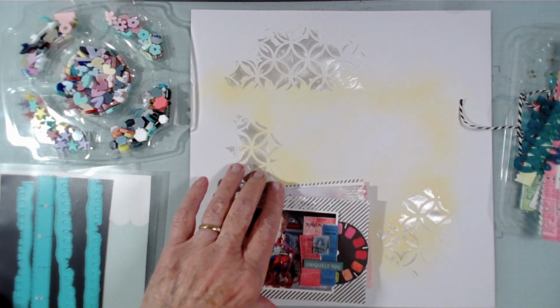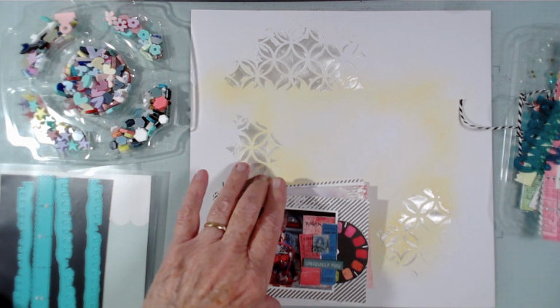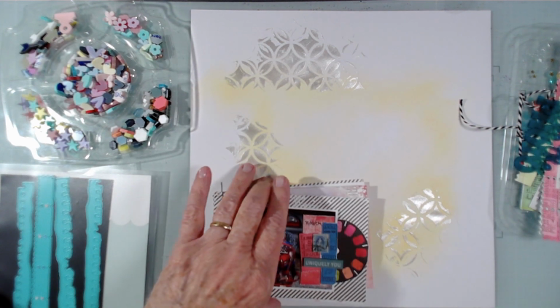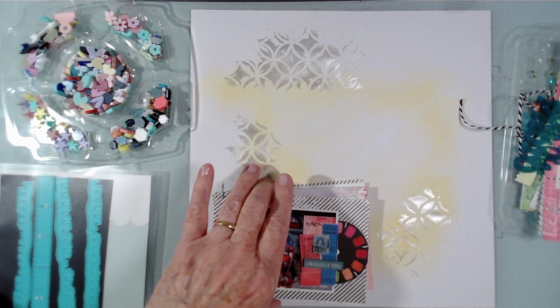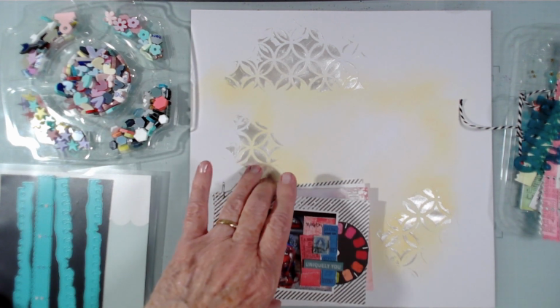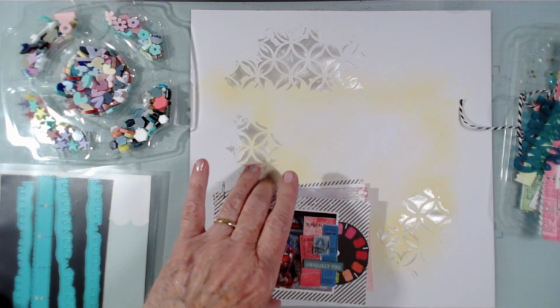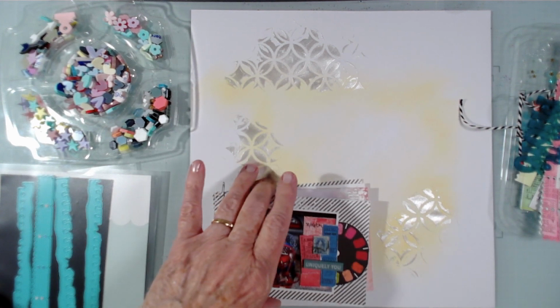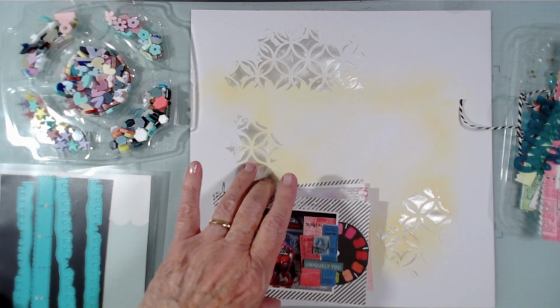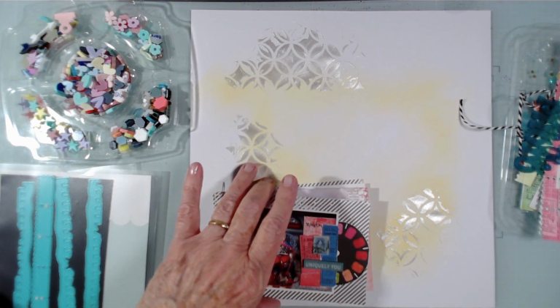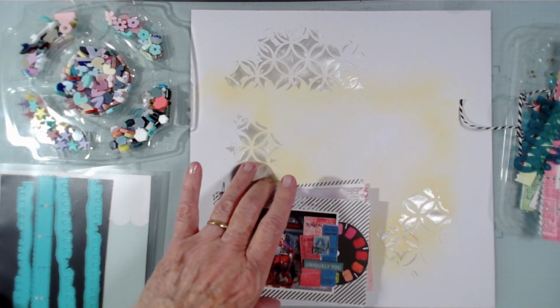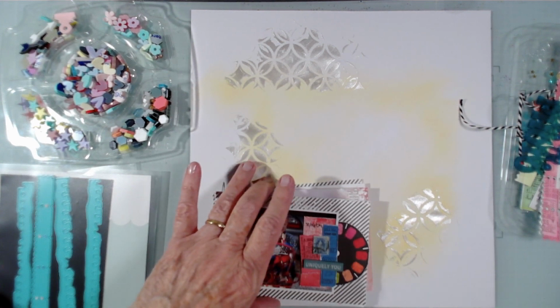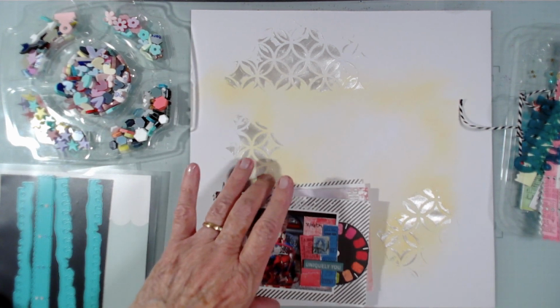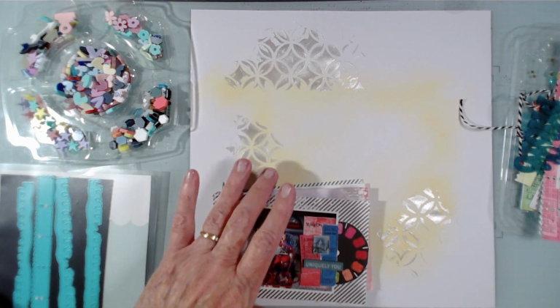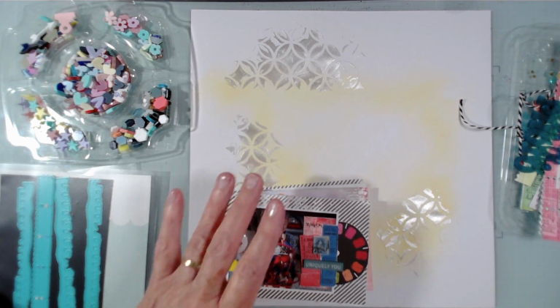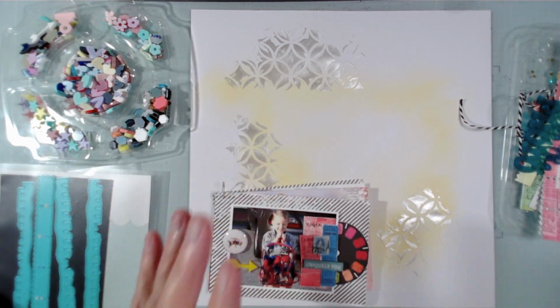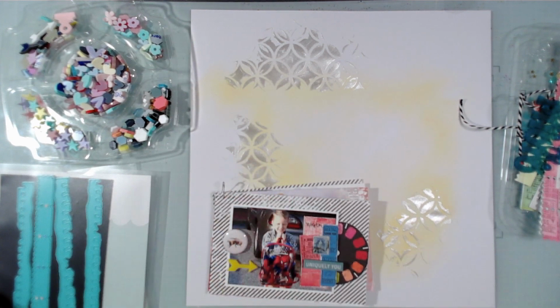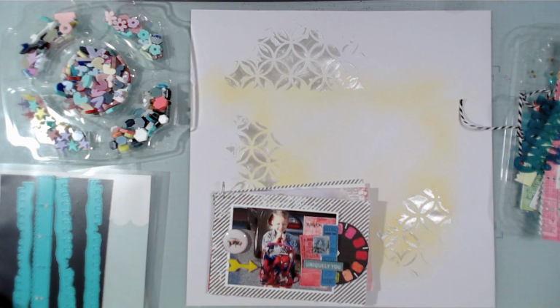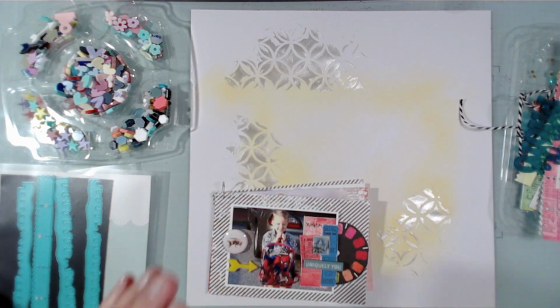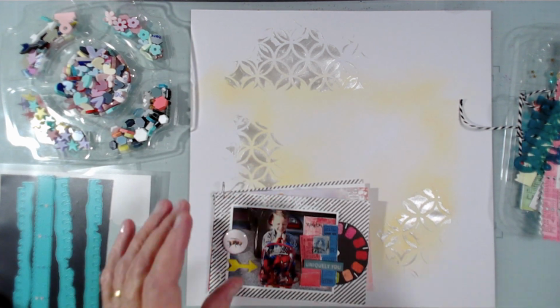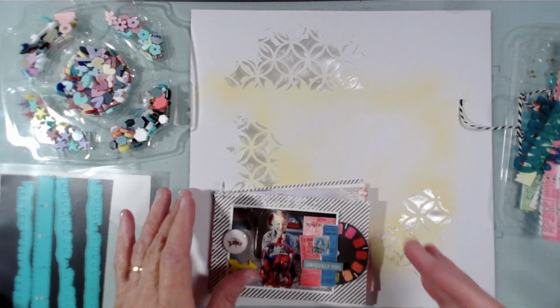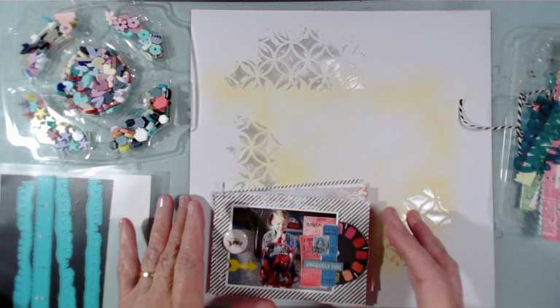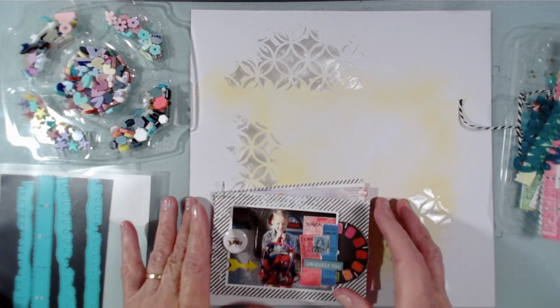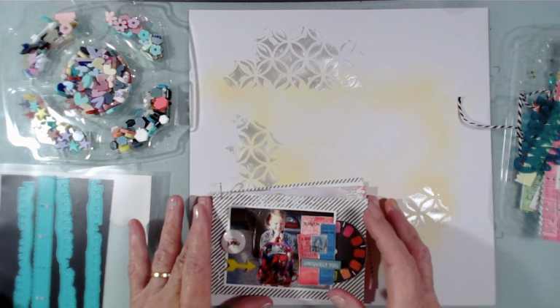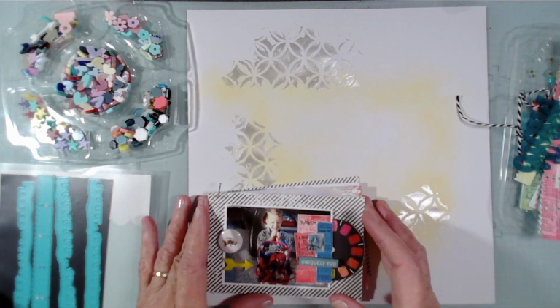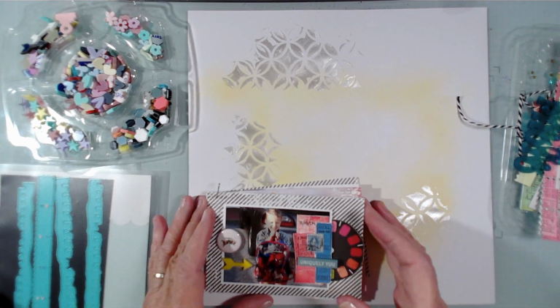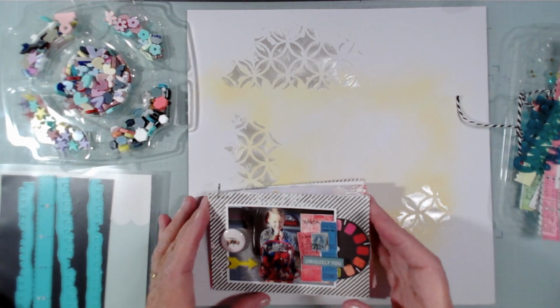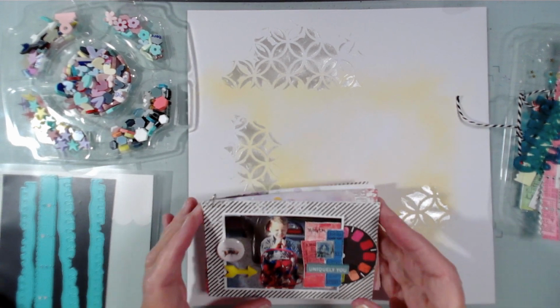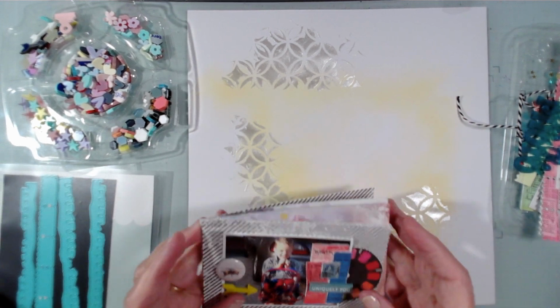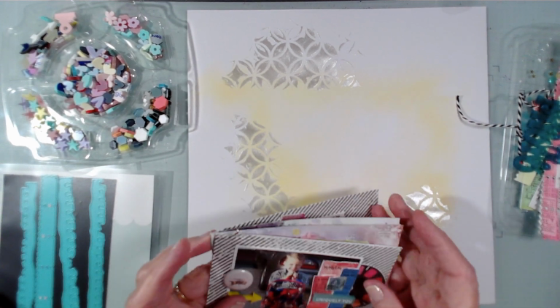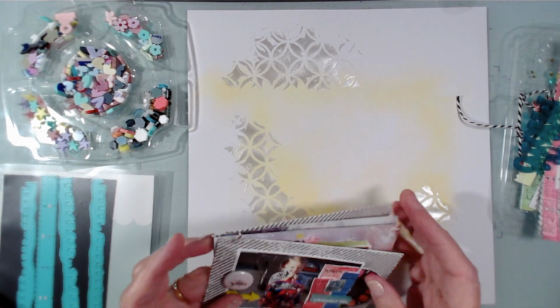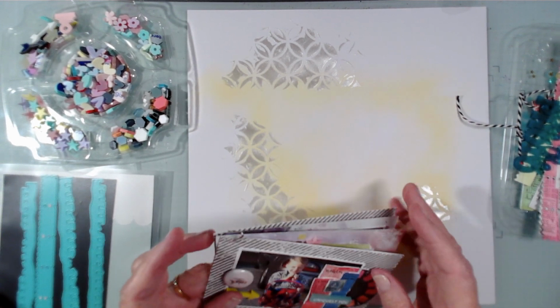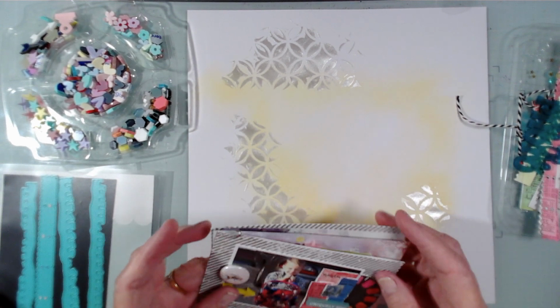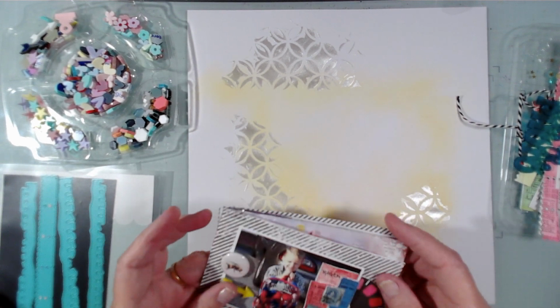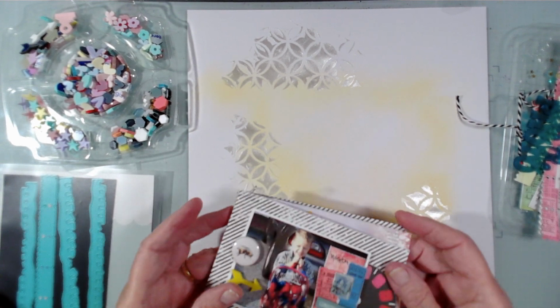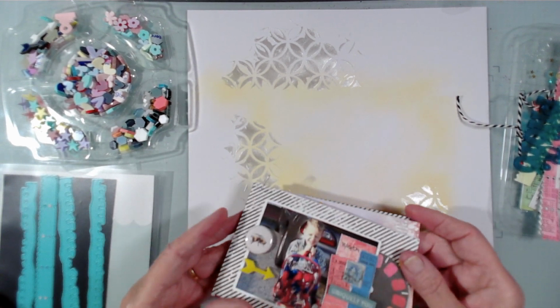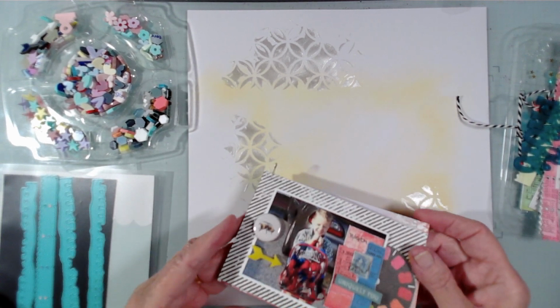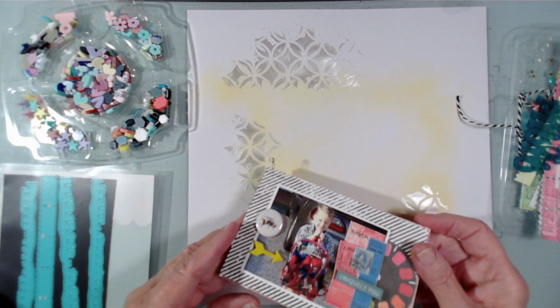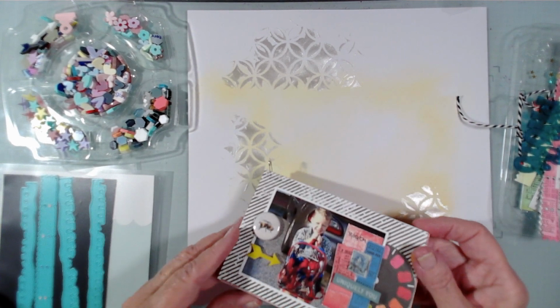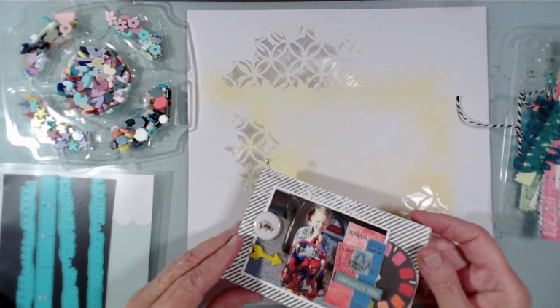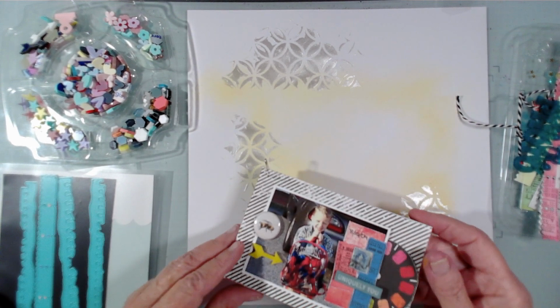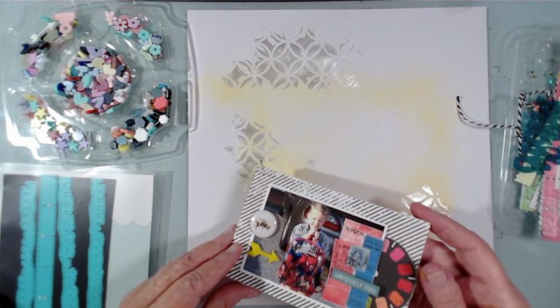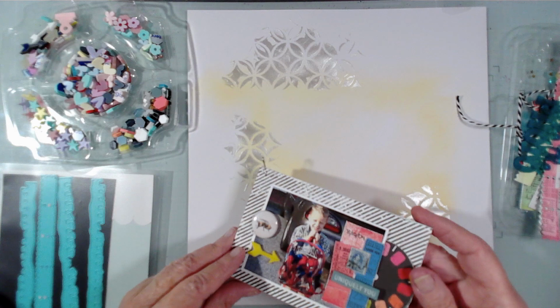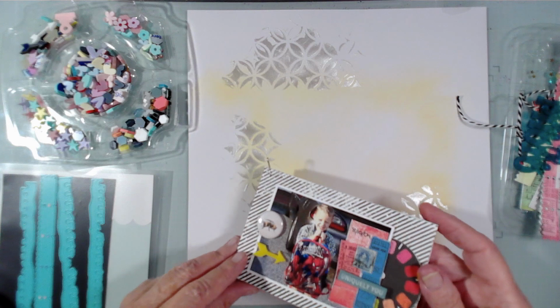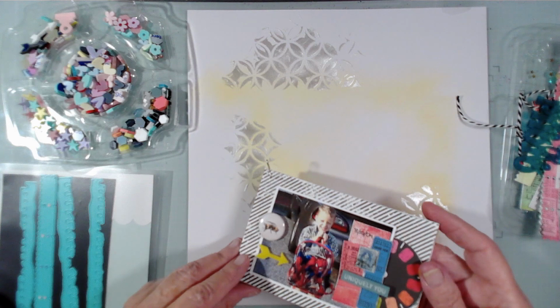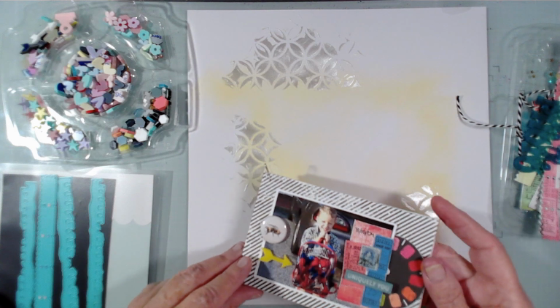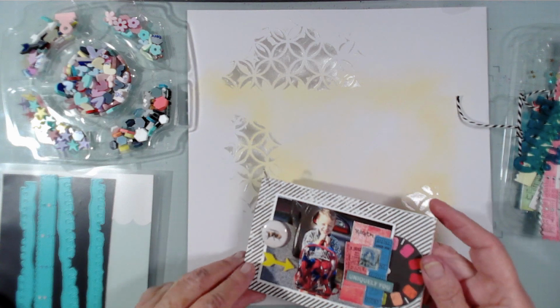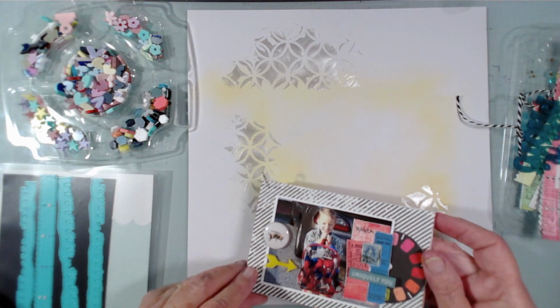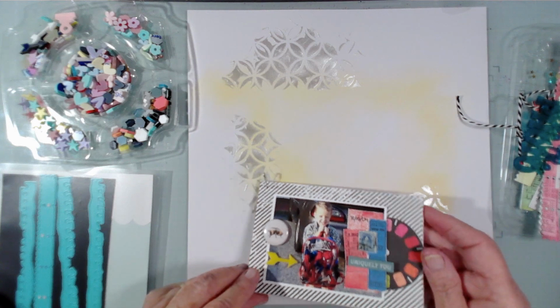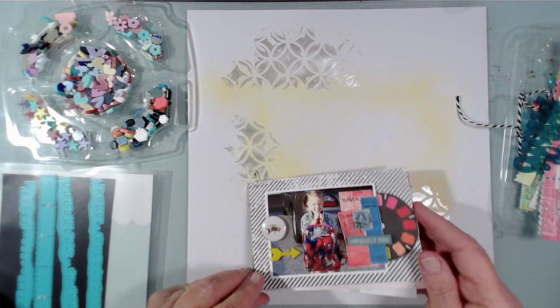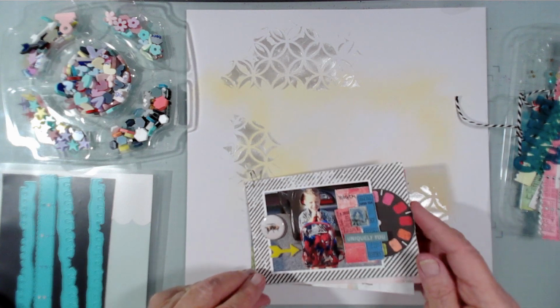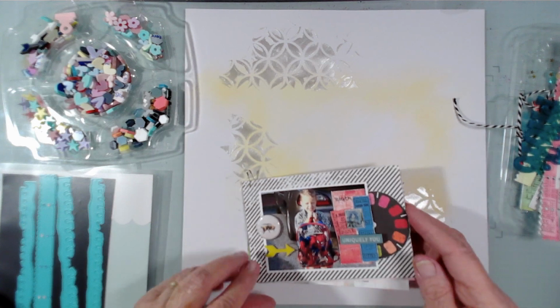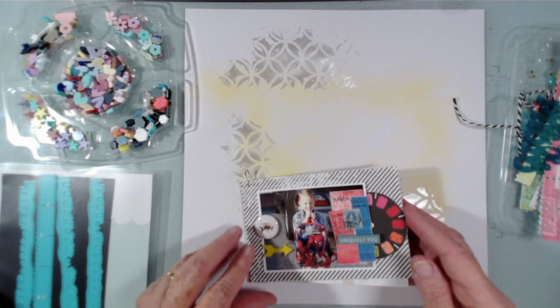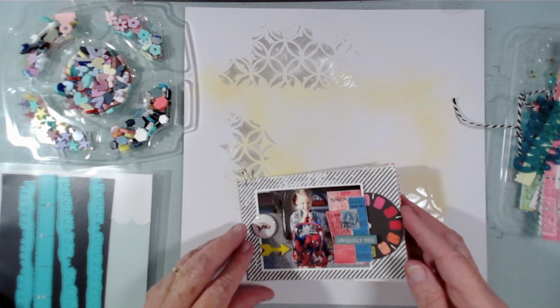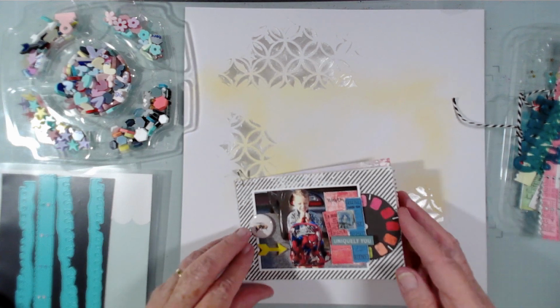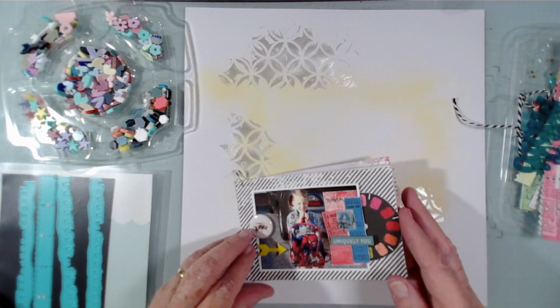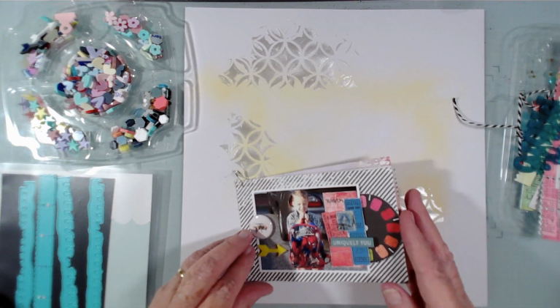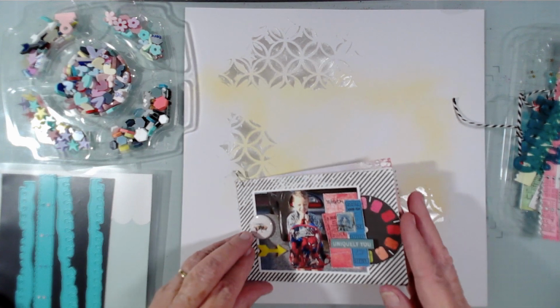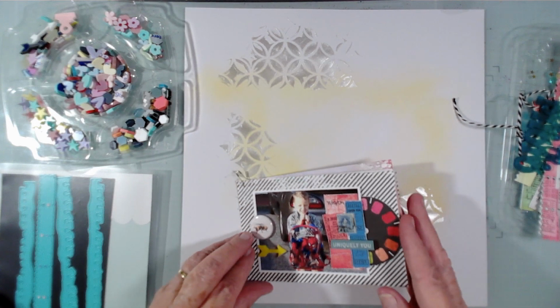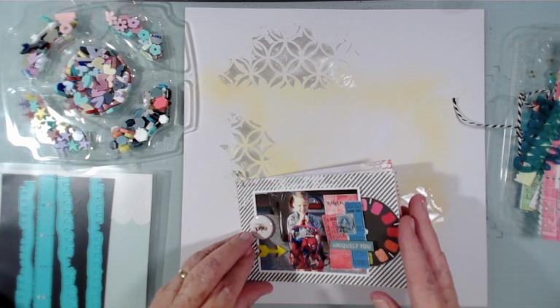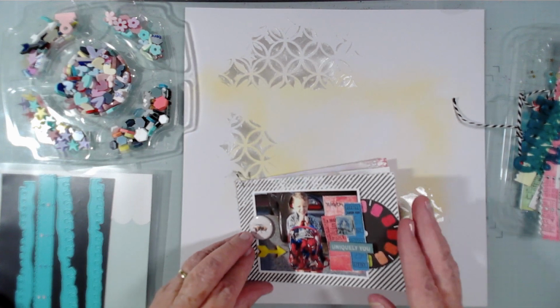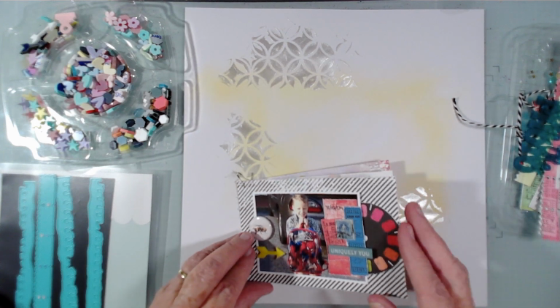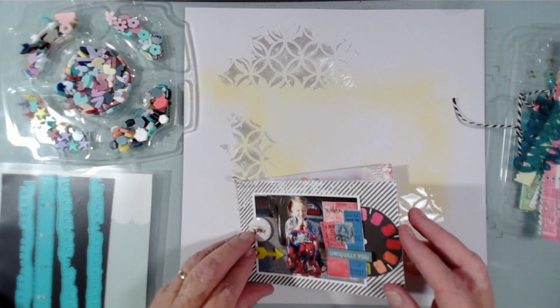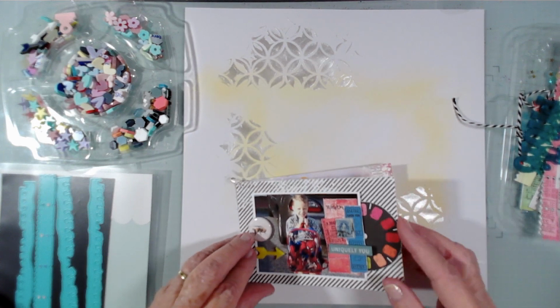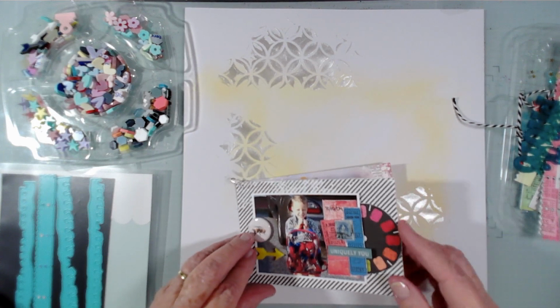I got these safety pins from Bramble Fox — they are the greatest things. It's a great way to add interest to your pages and in this case a great way to bind my little book.